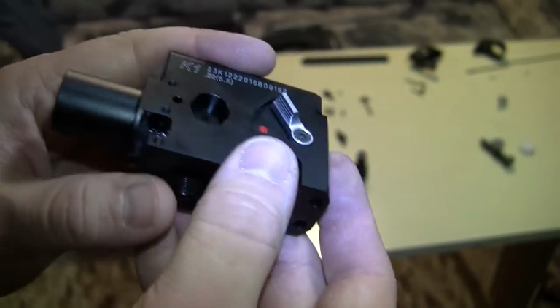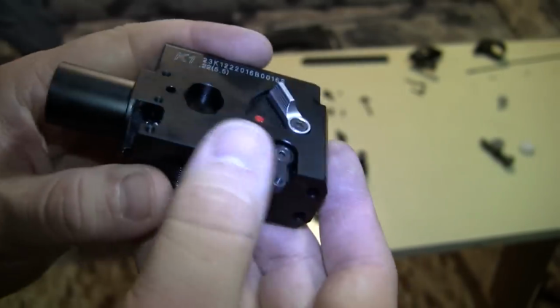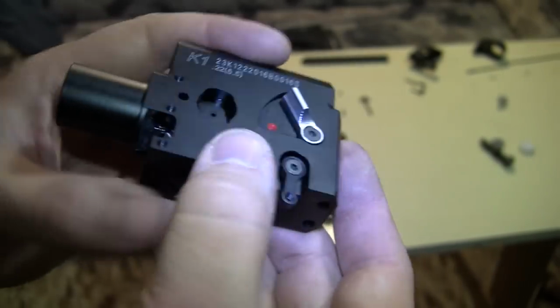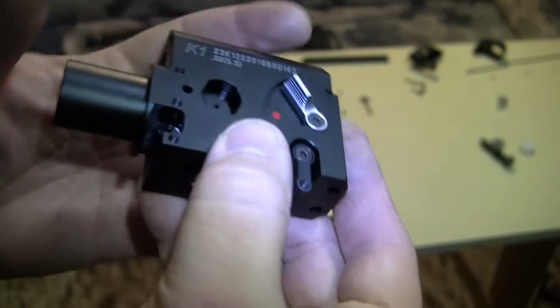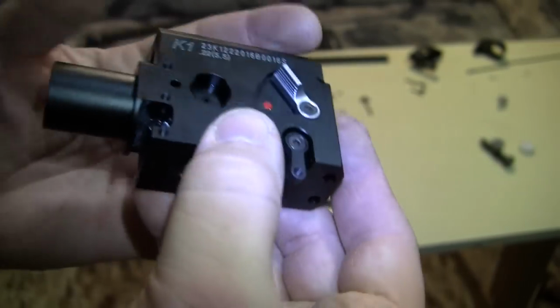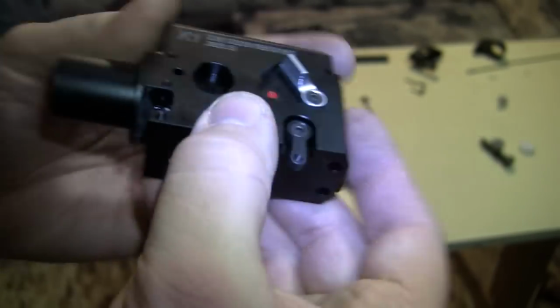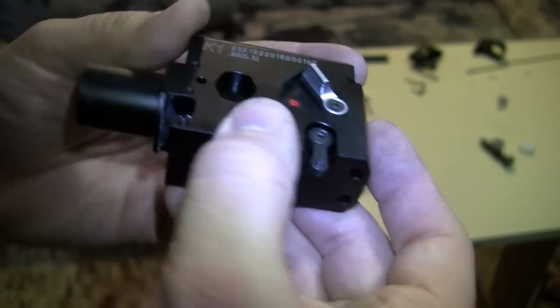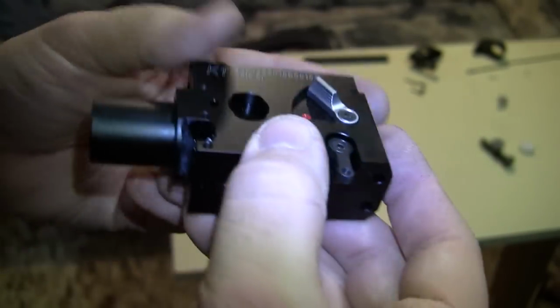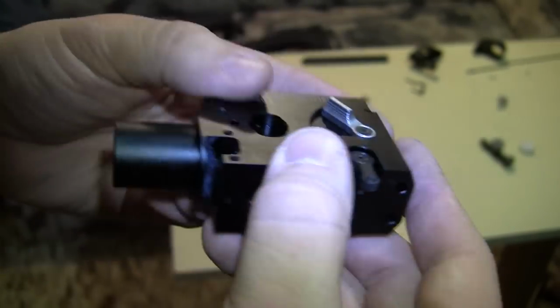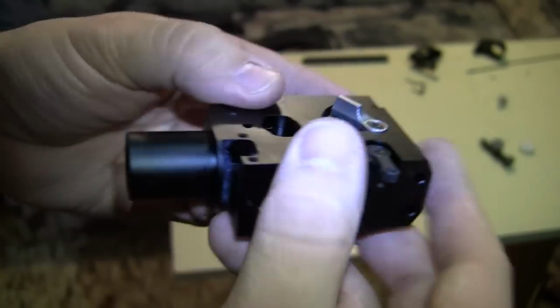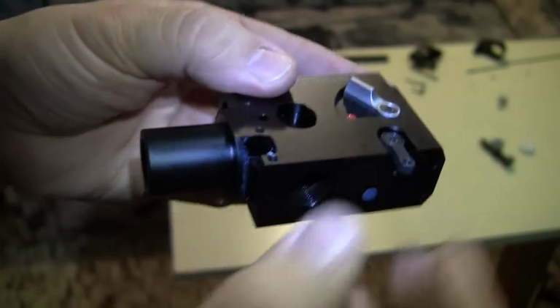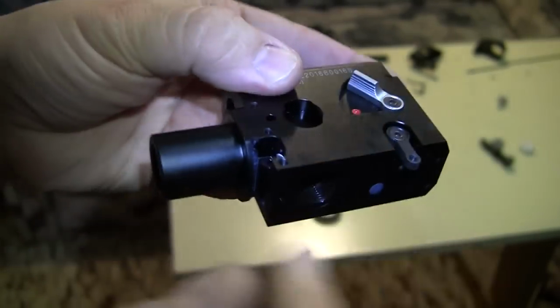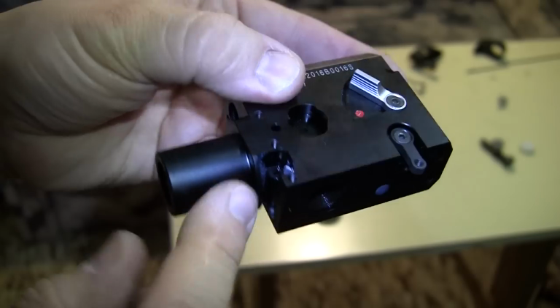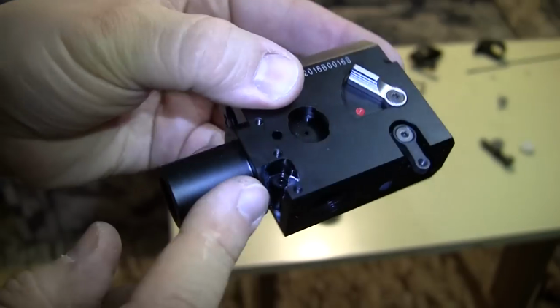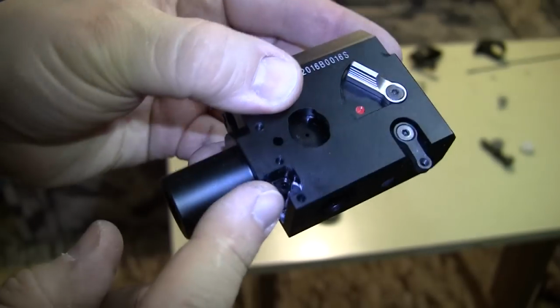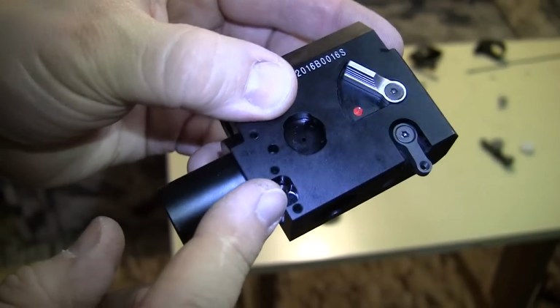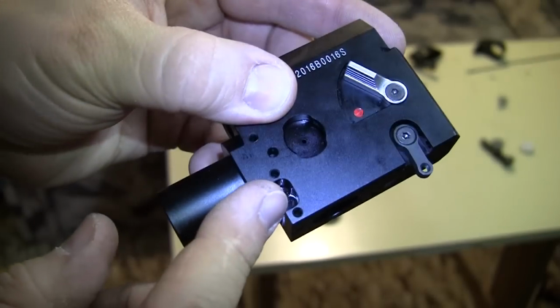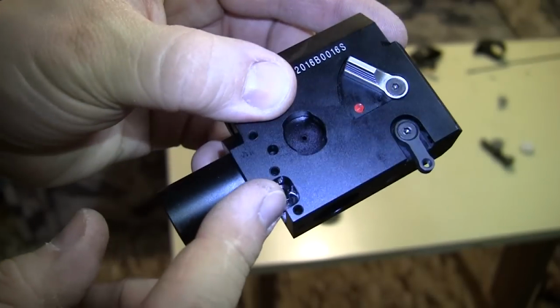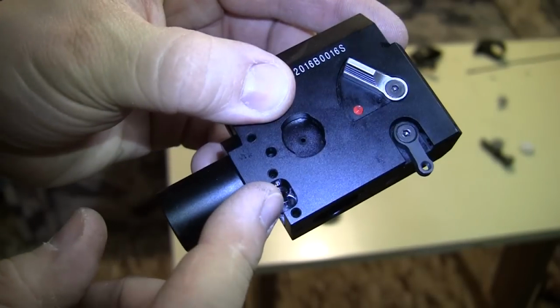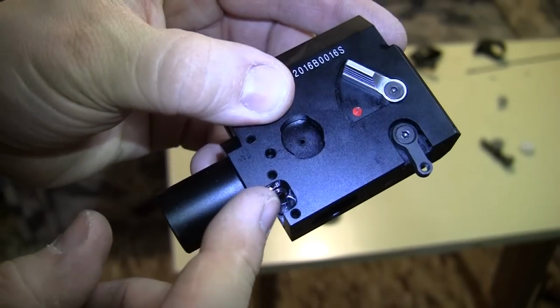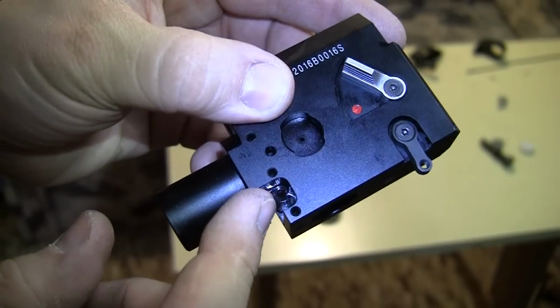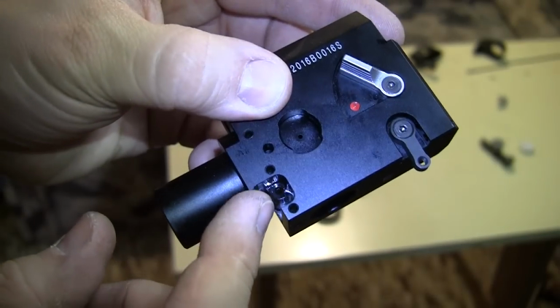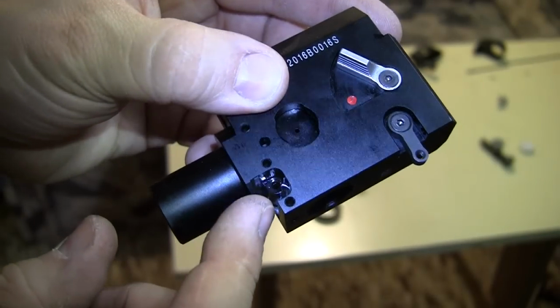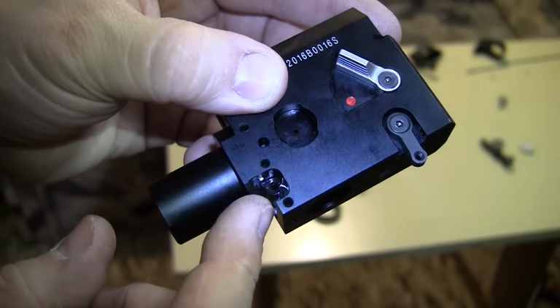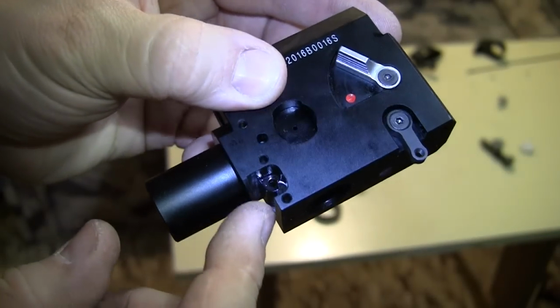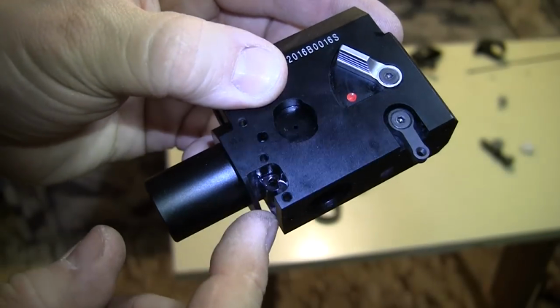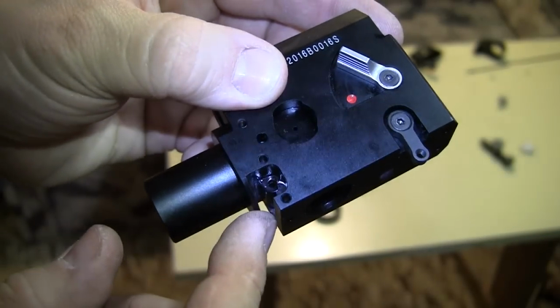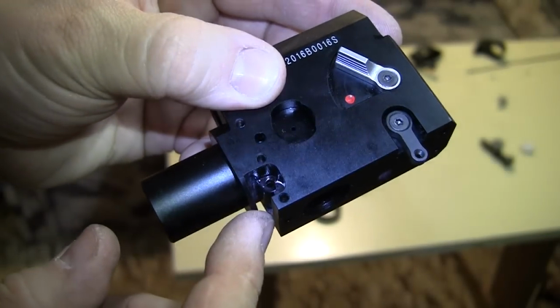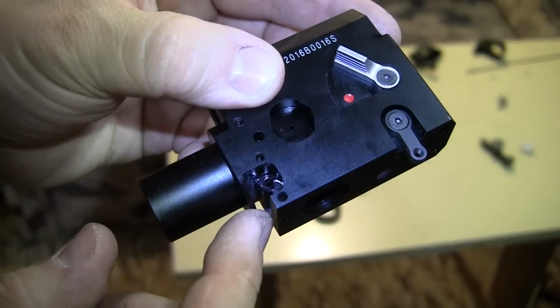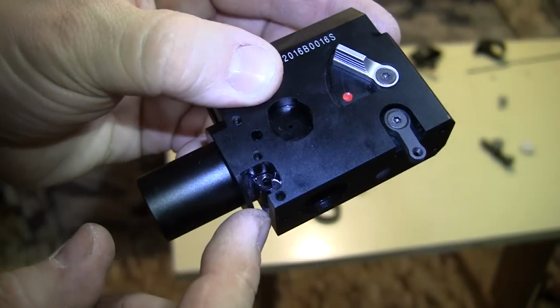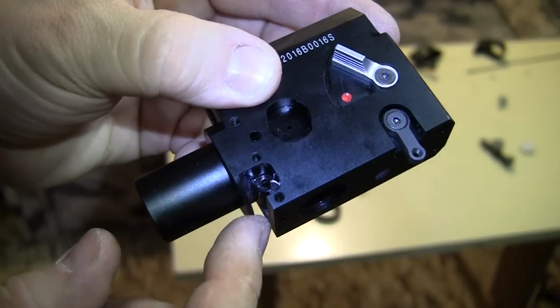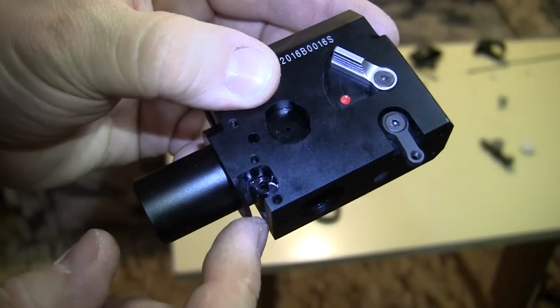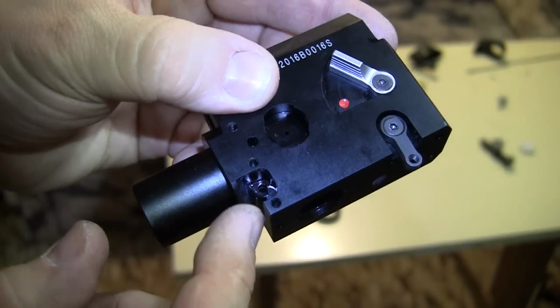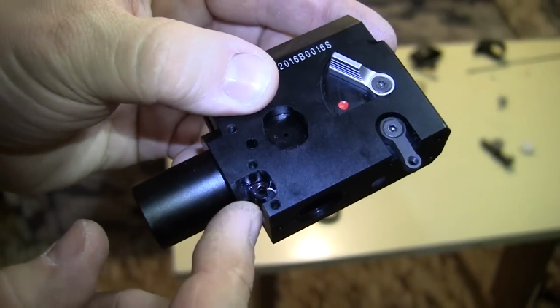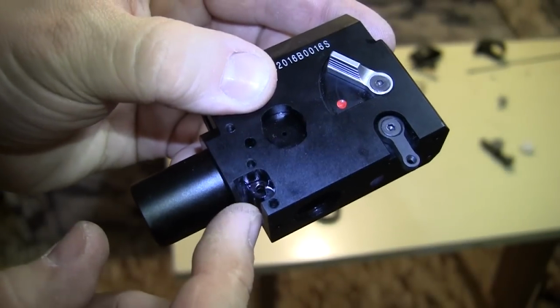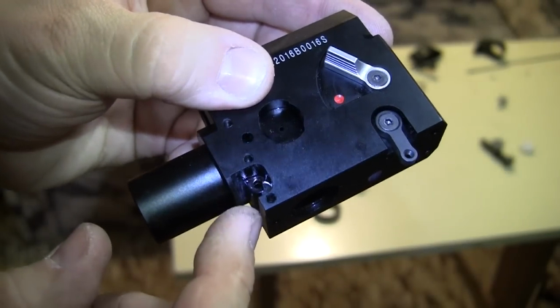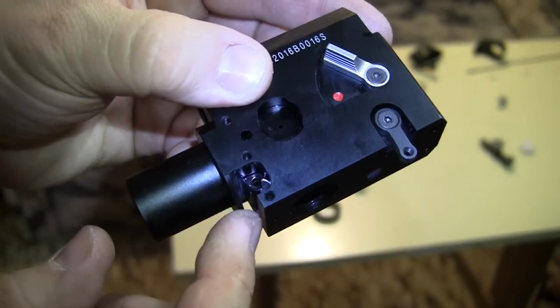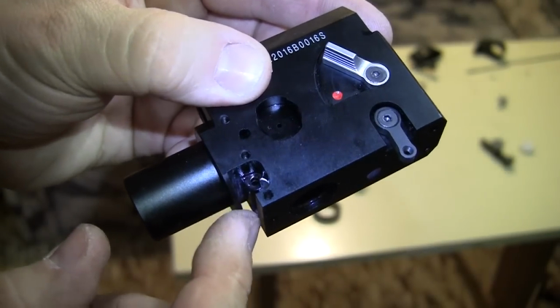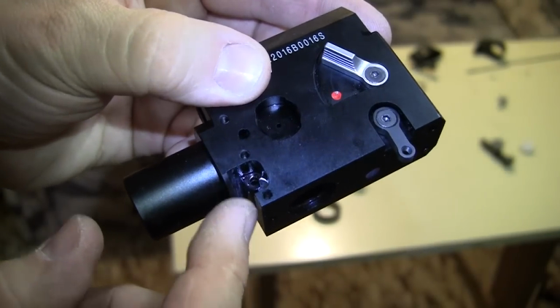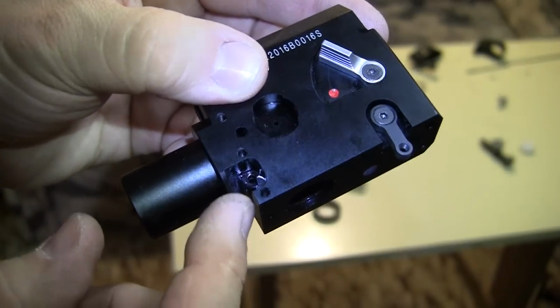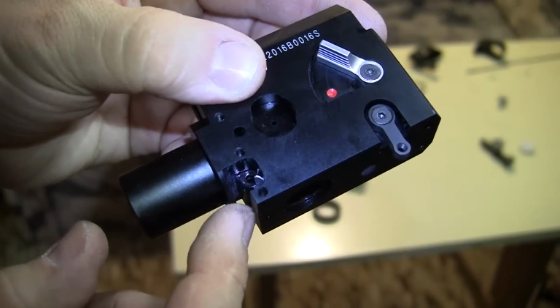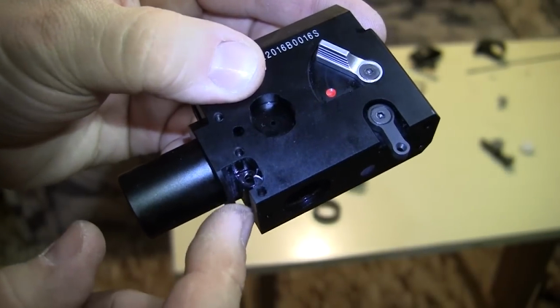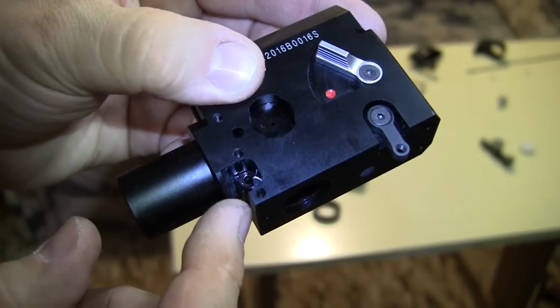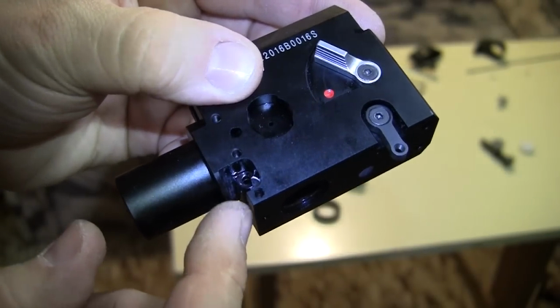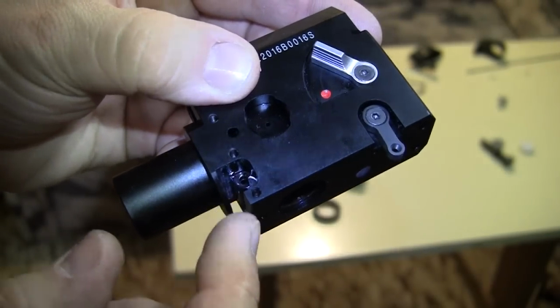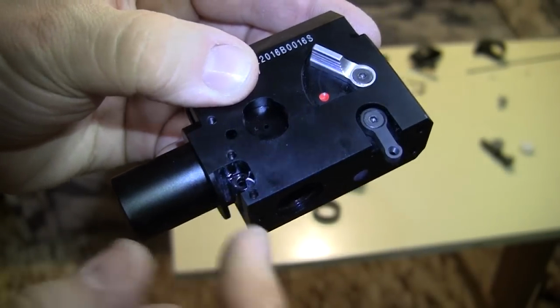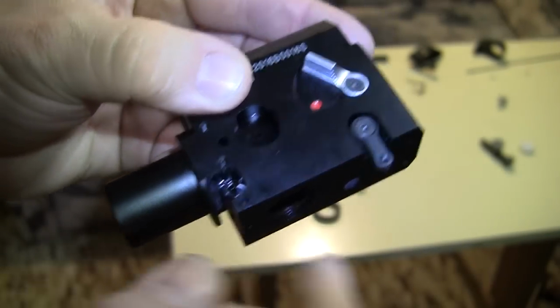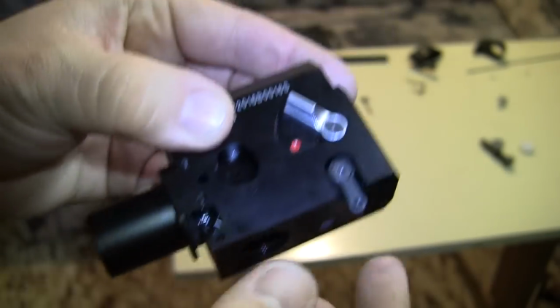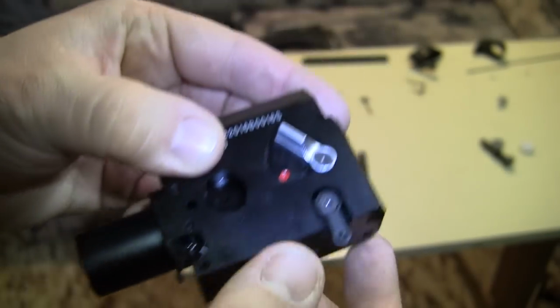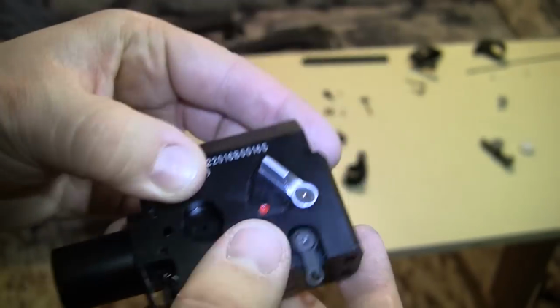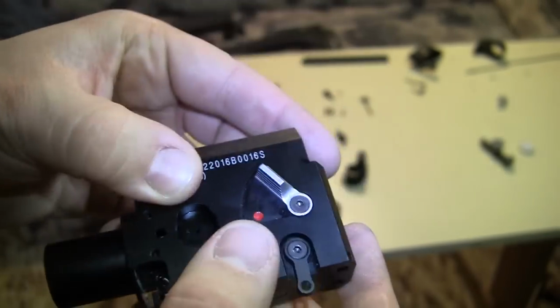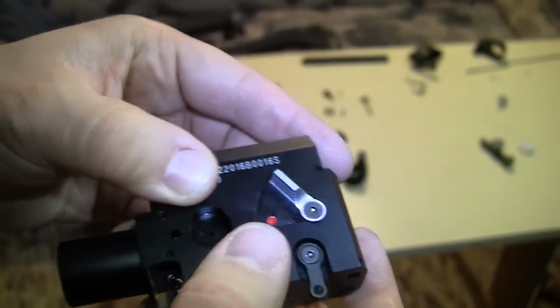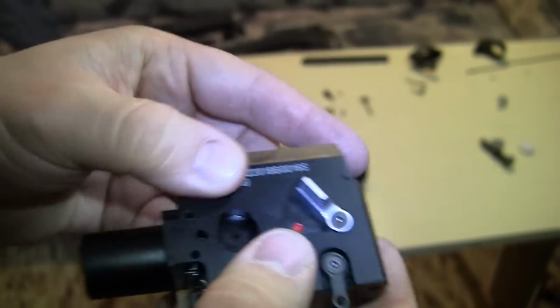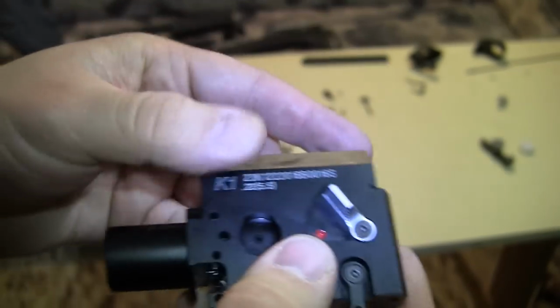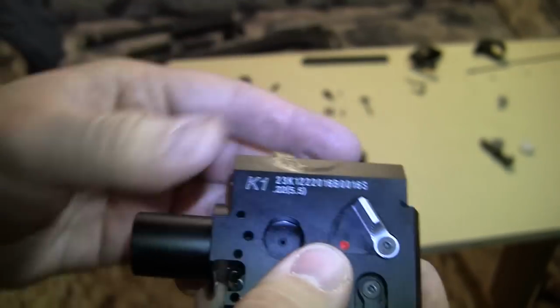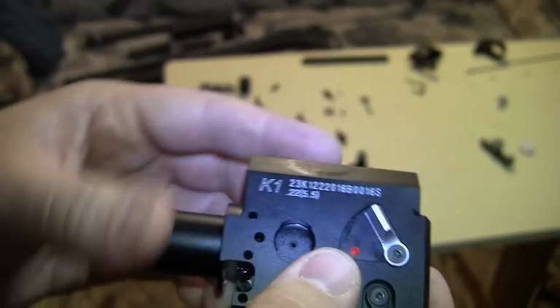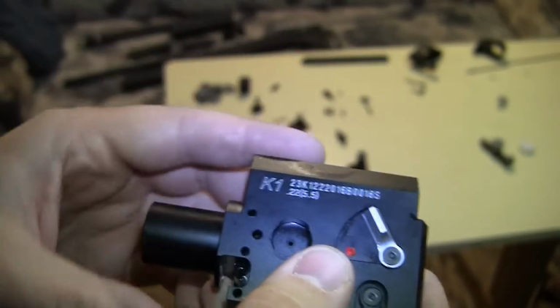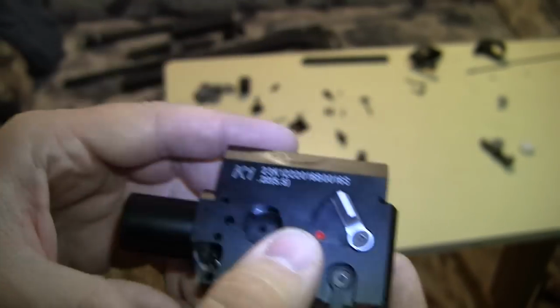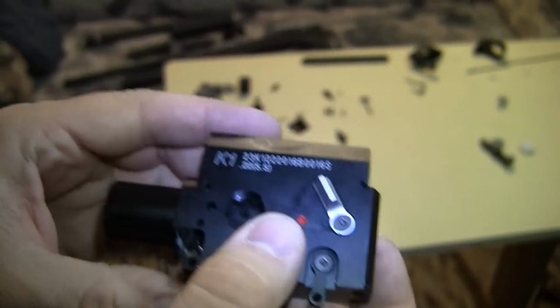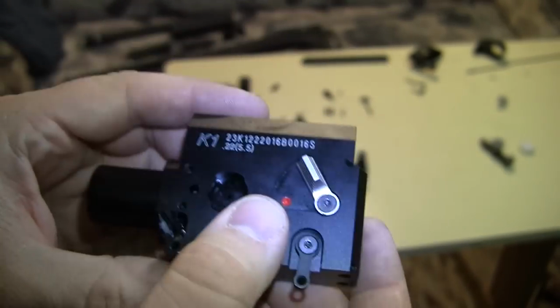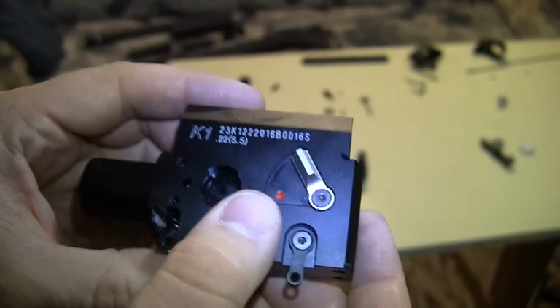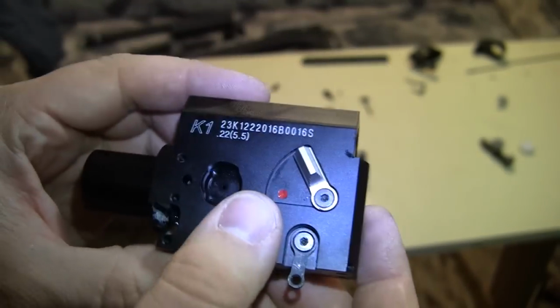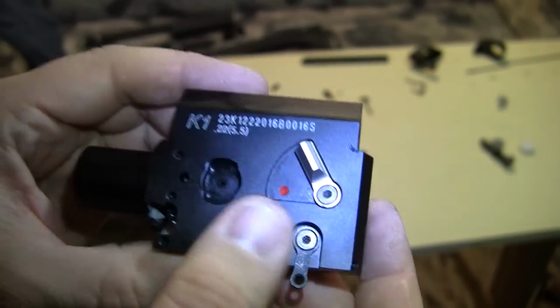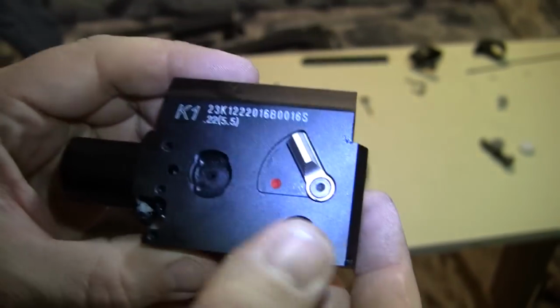In here there is a mechanism for rotating the magazine cylinder. I'll show that later when I go through all the parts.